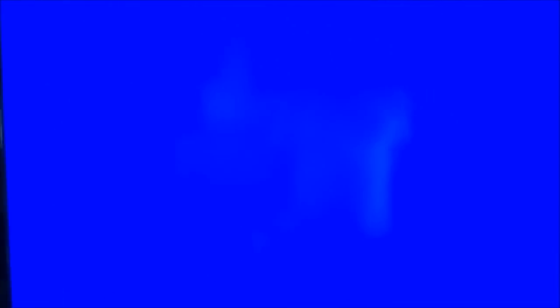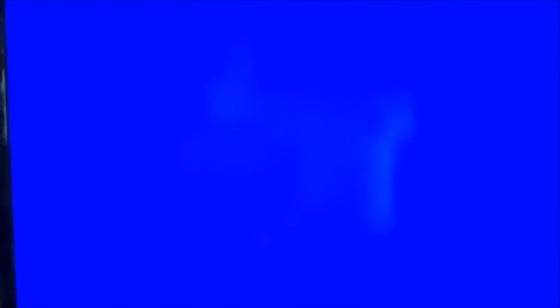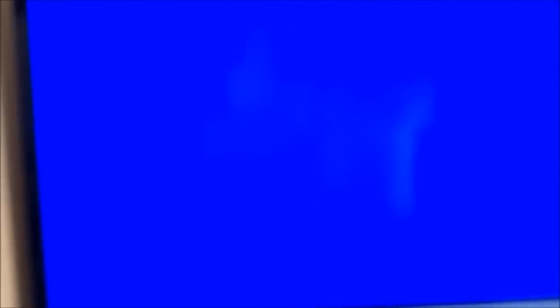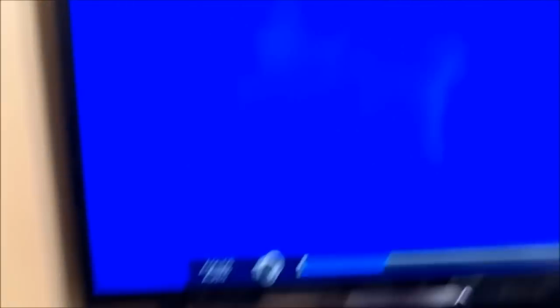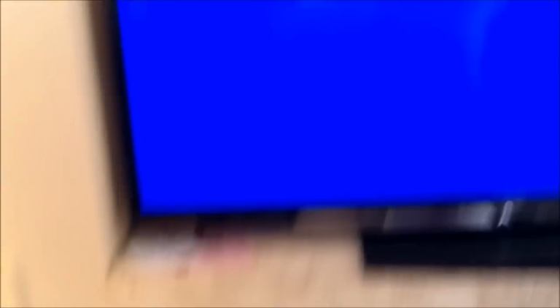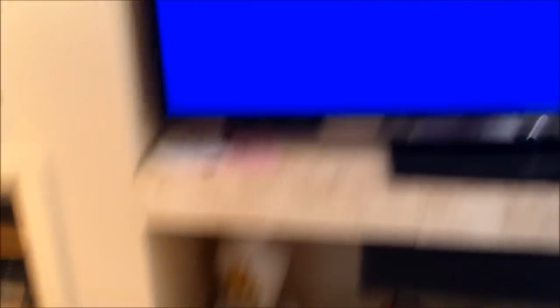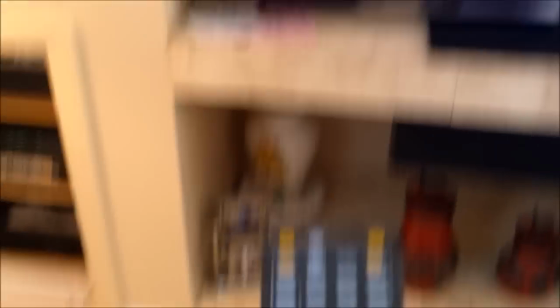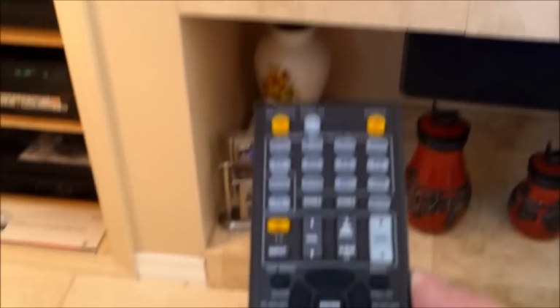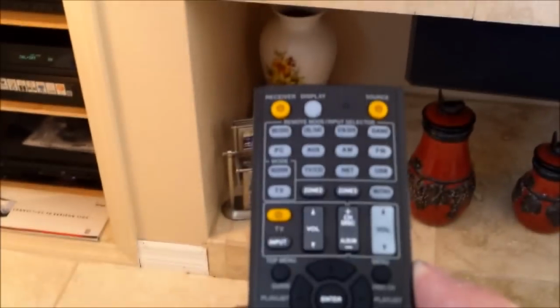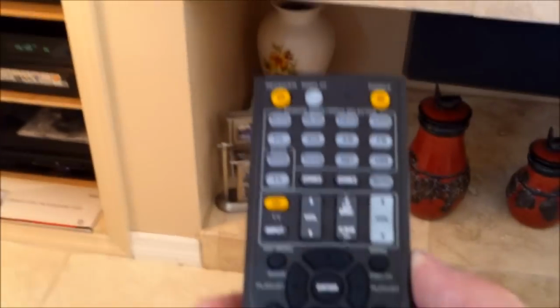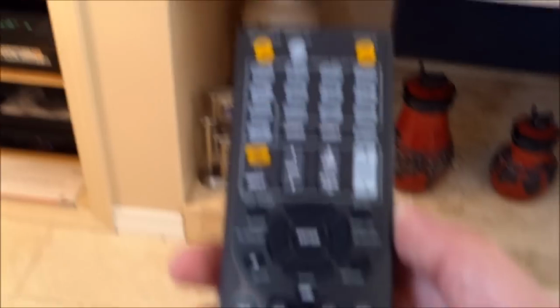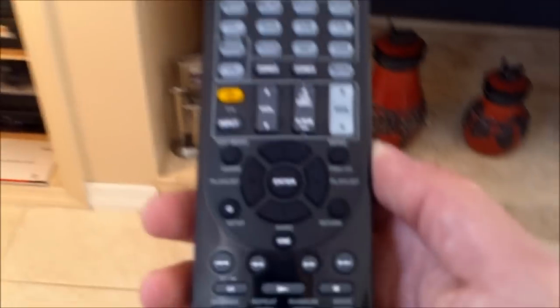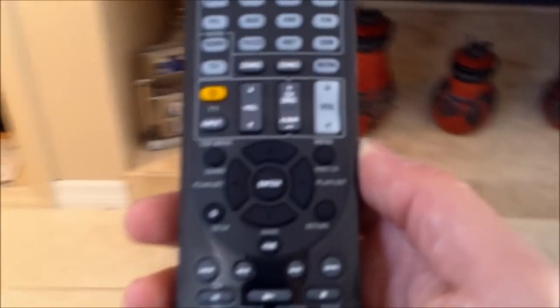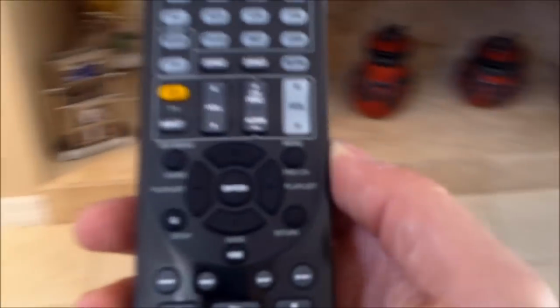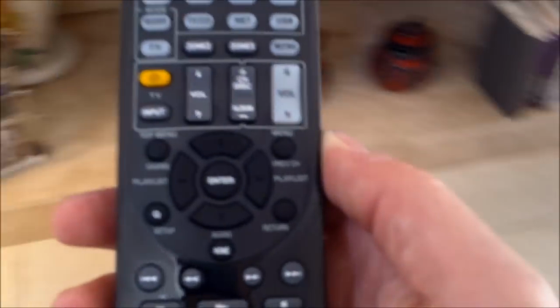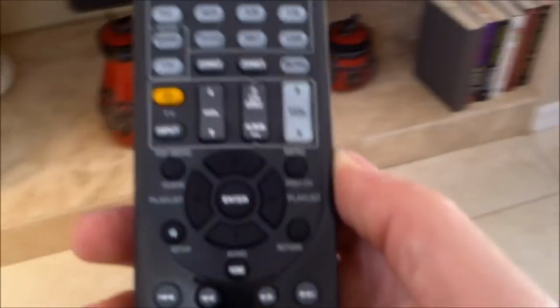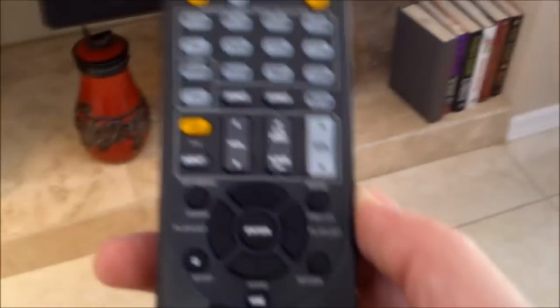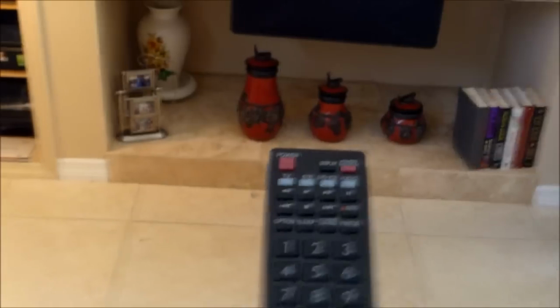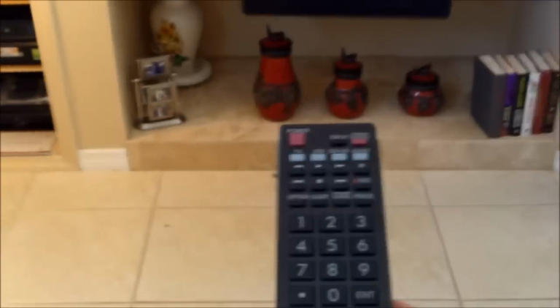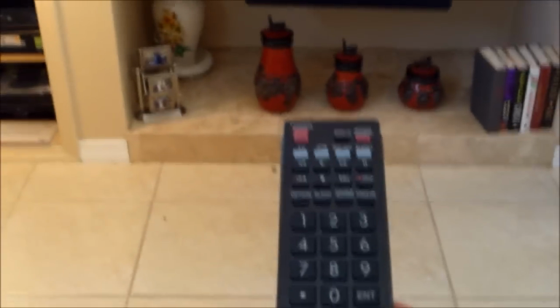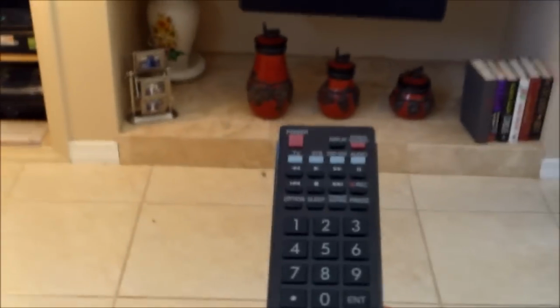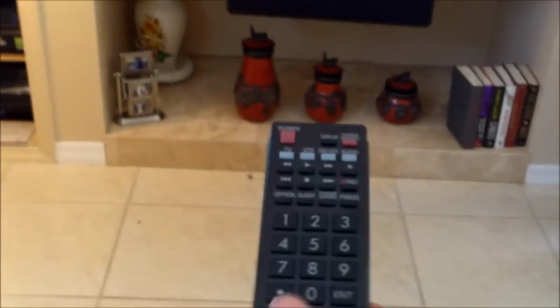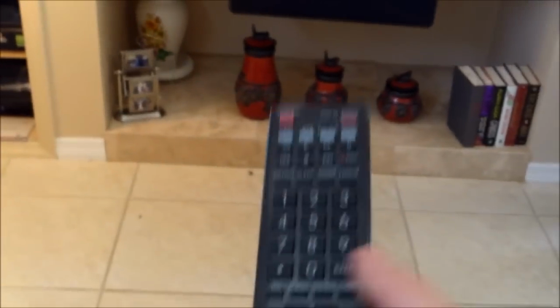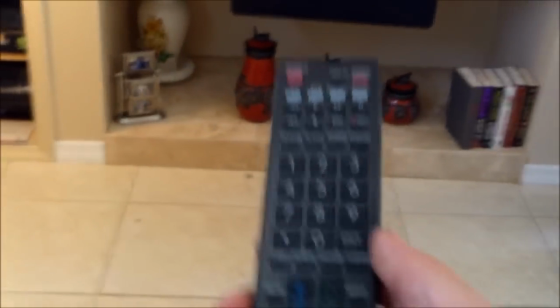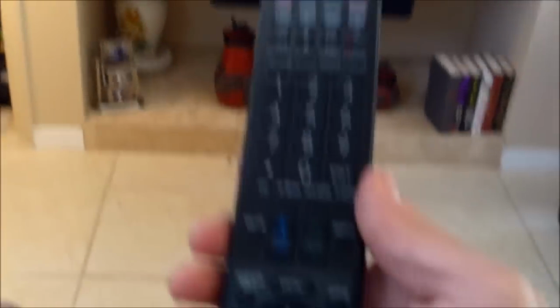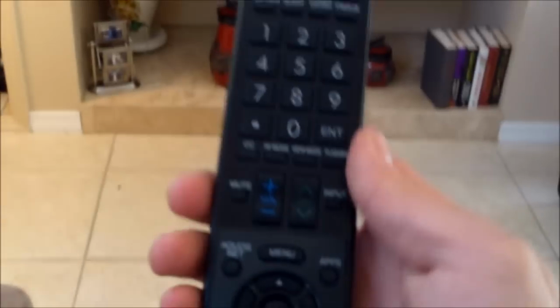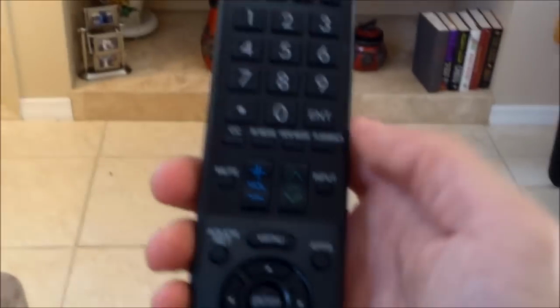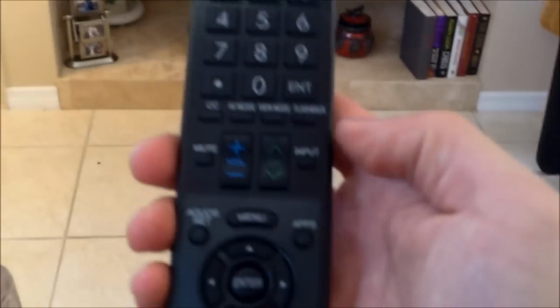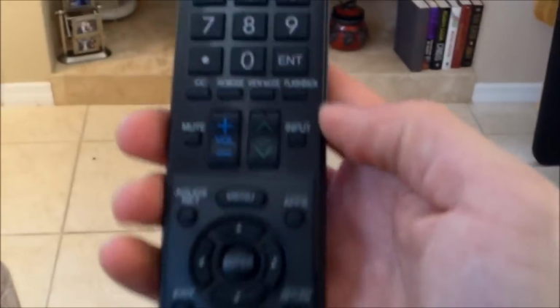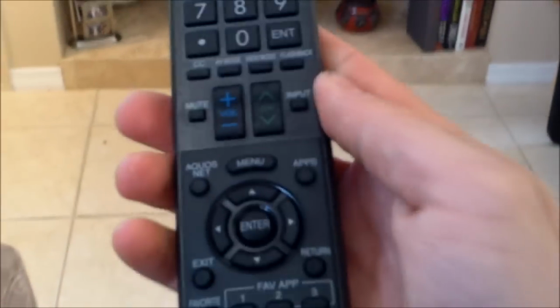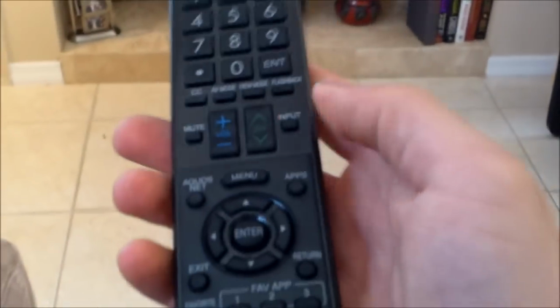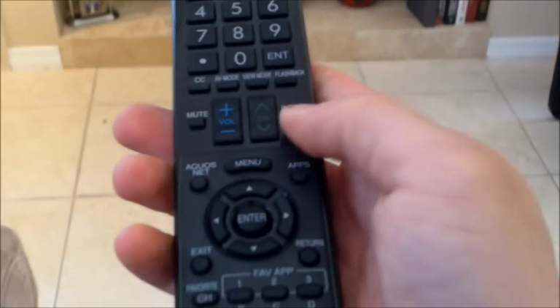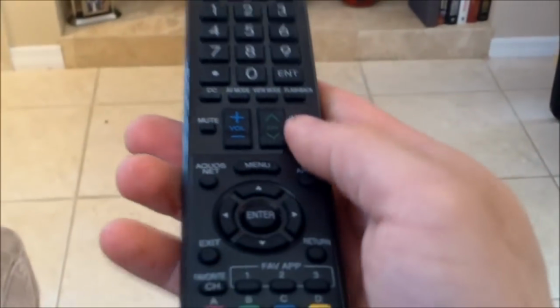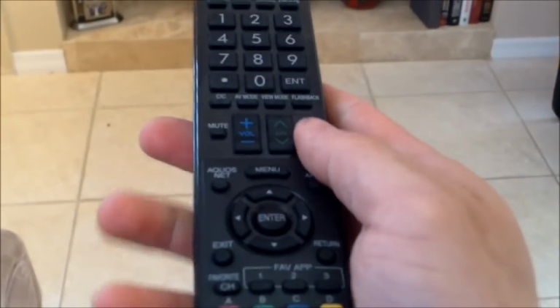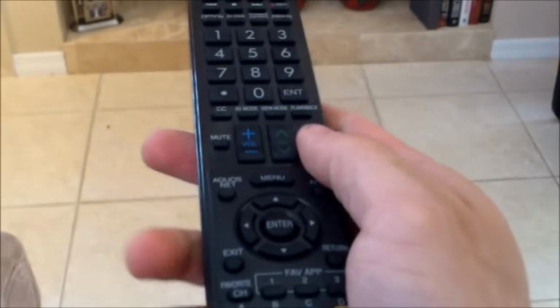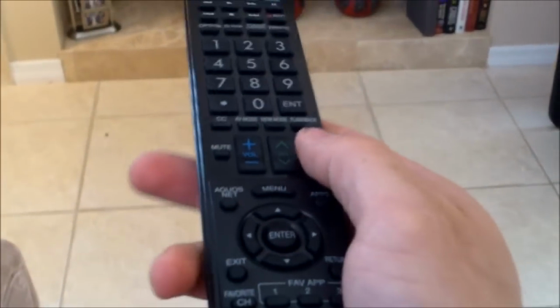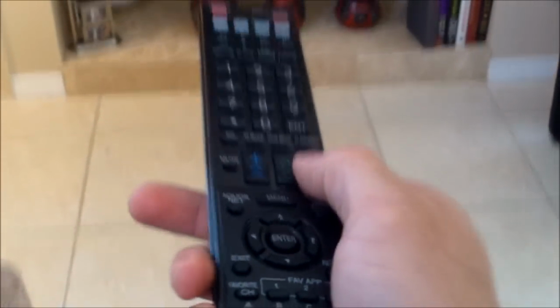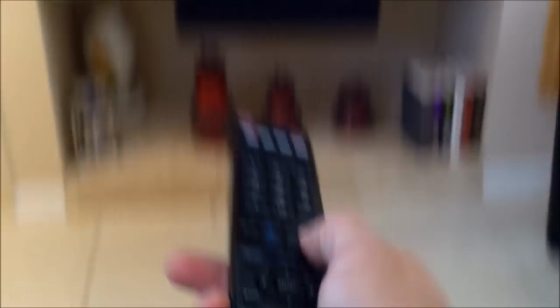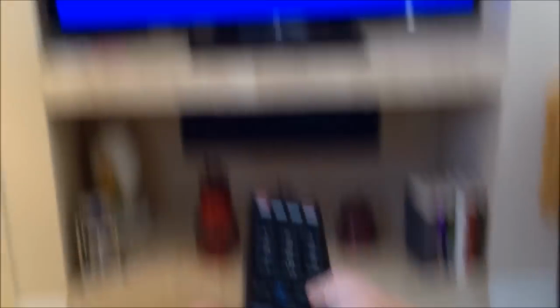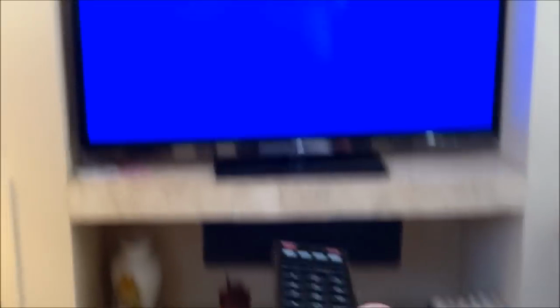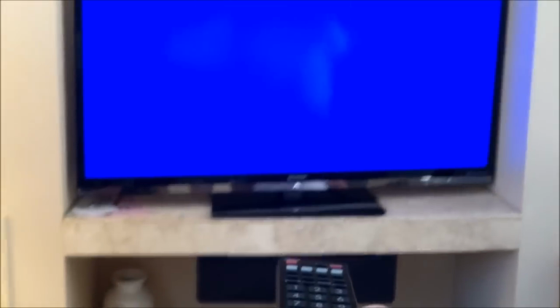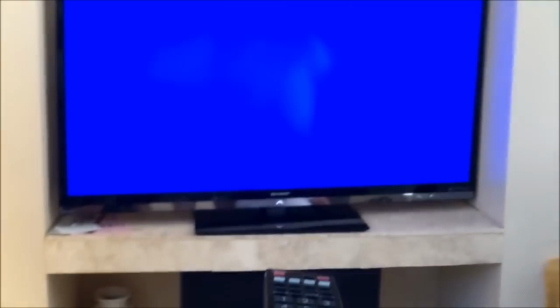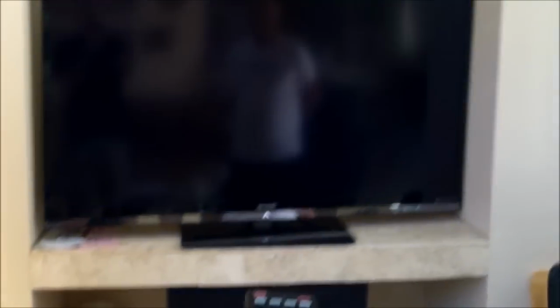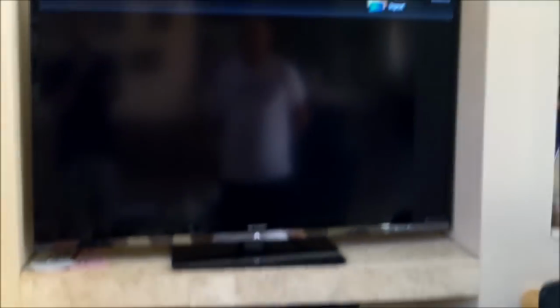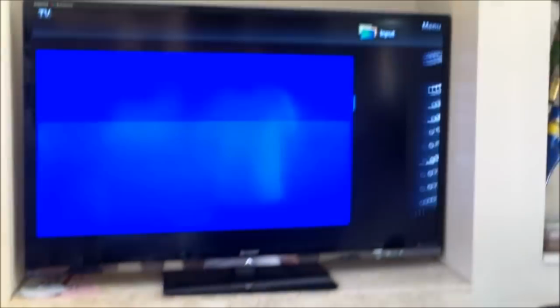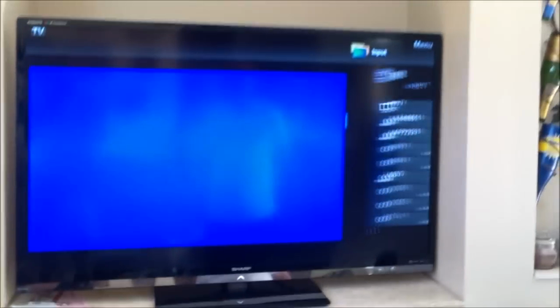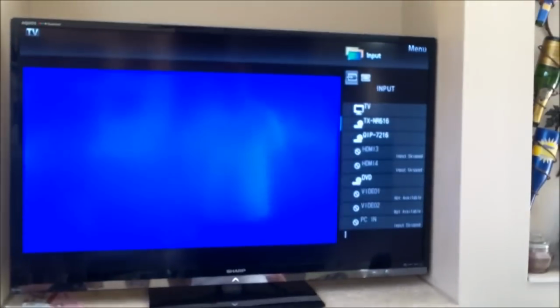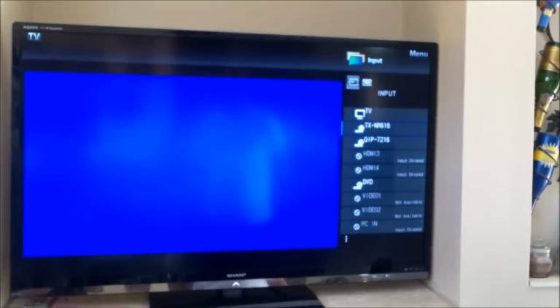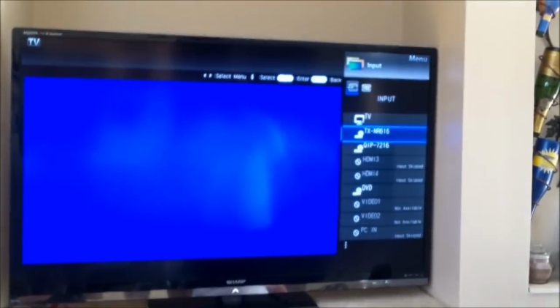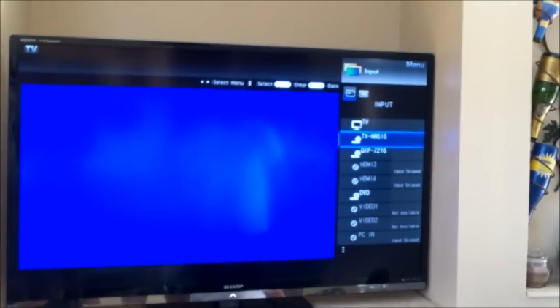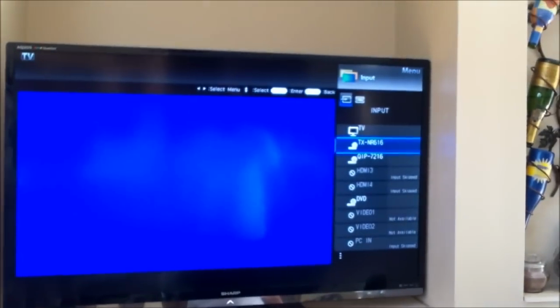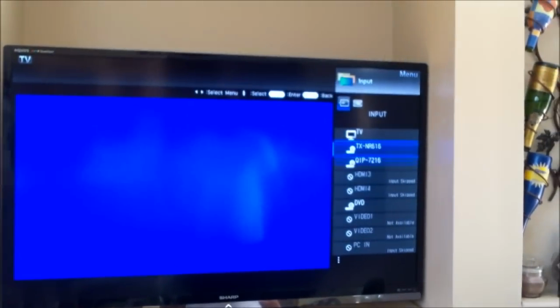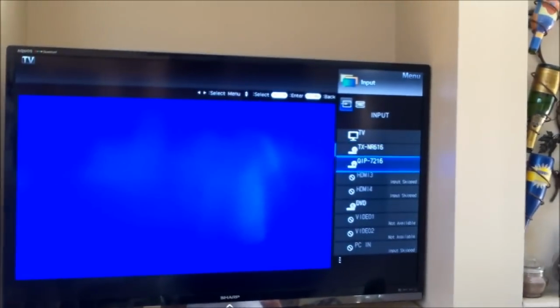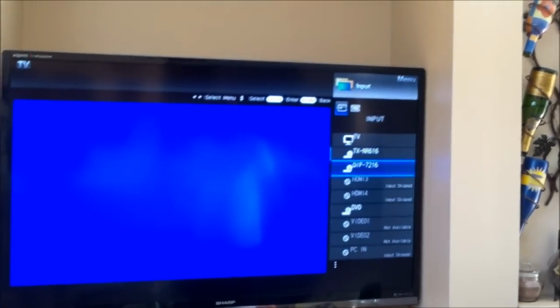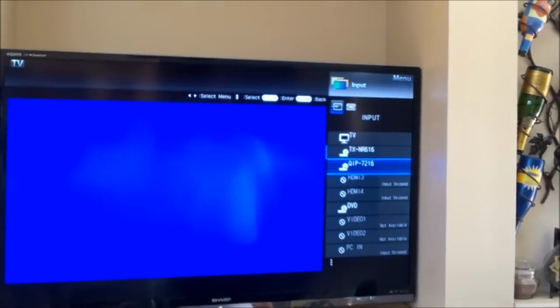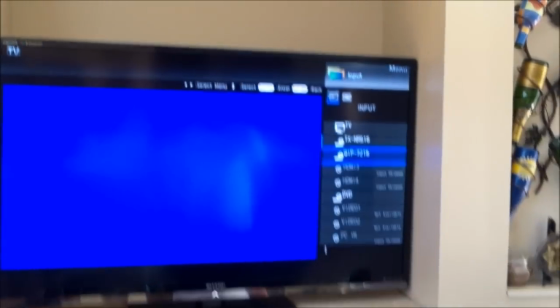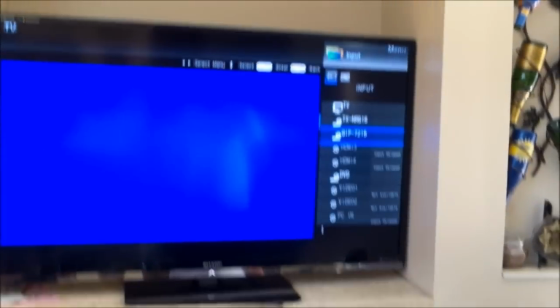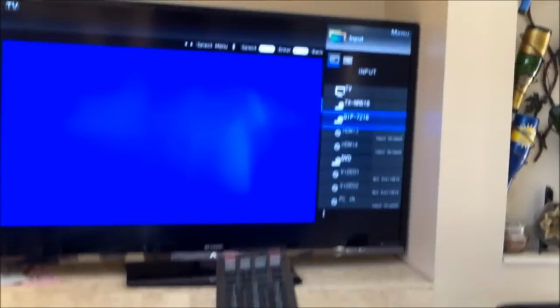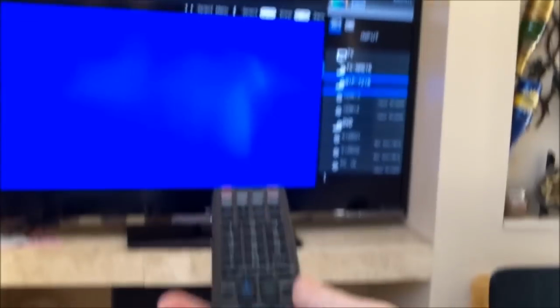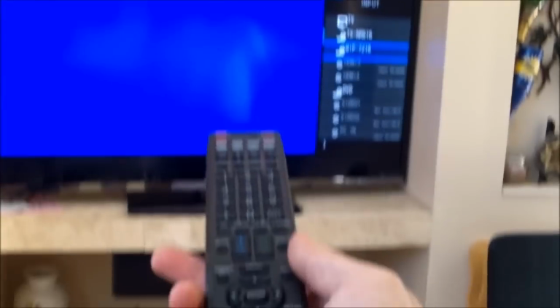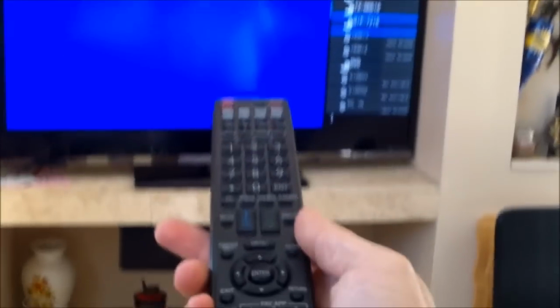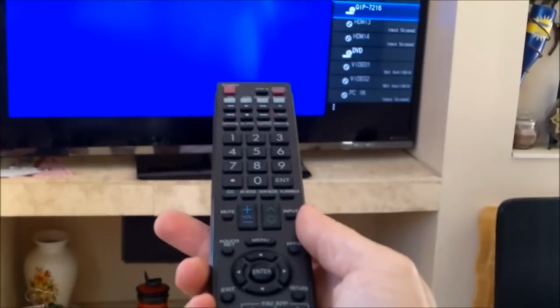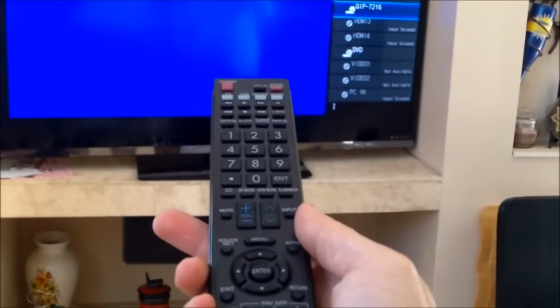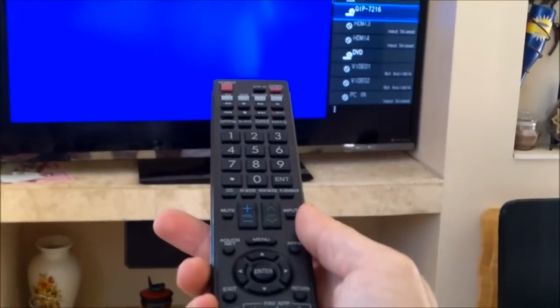Now you can change the input. What we want to do is change the TV input back to the cable box.